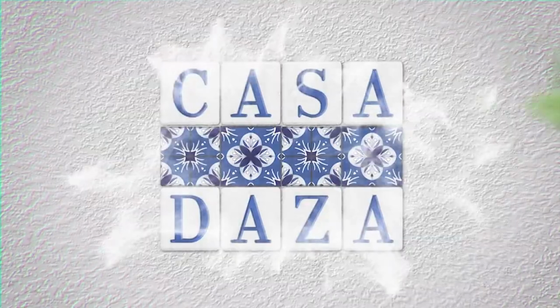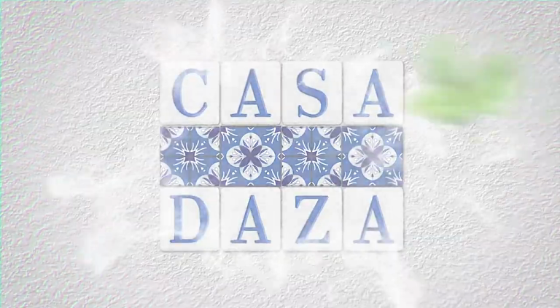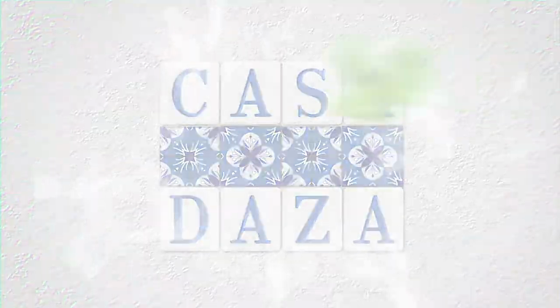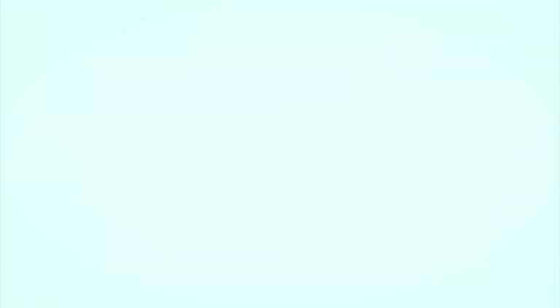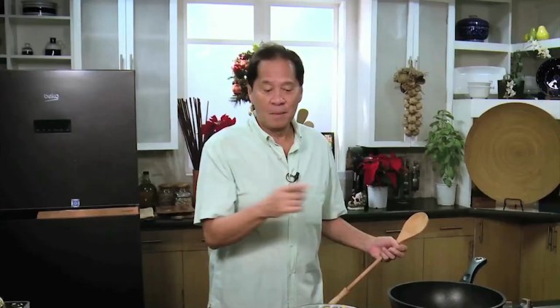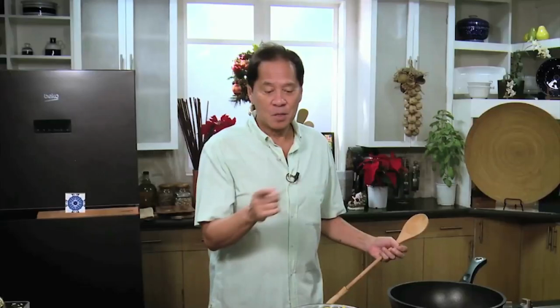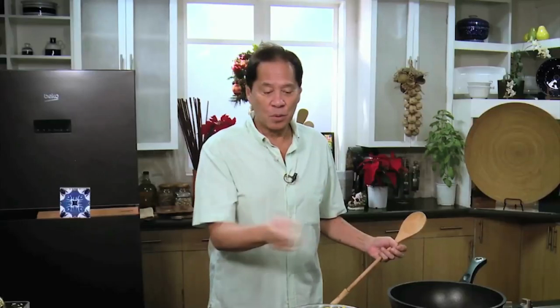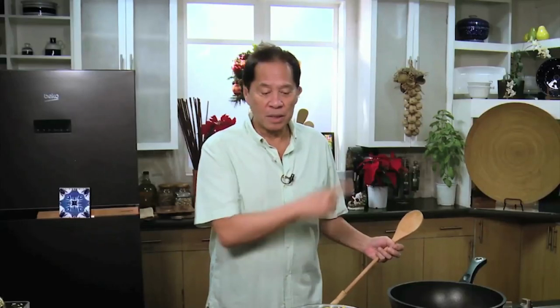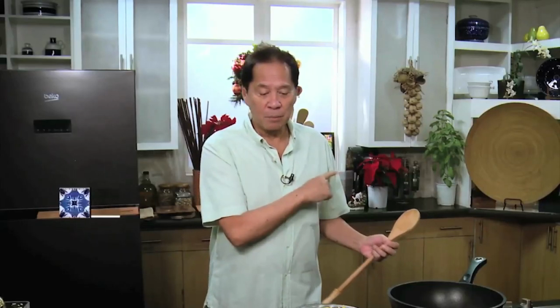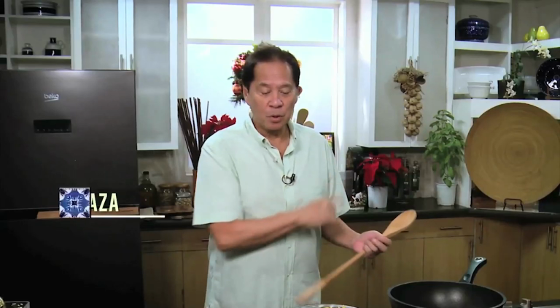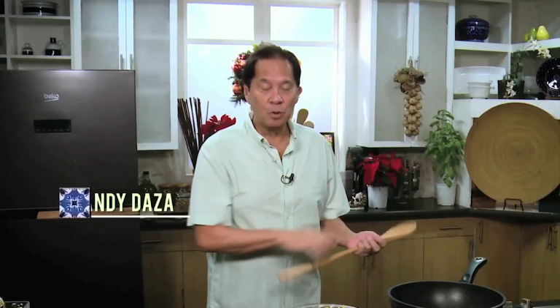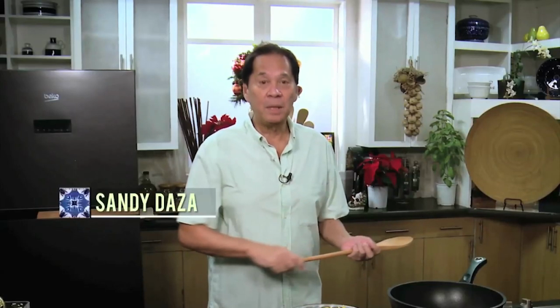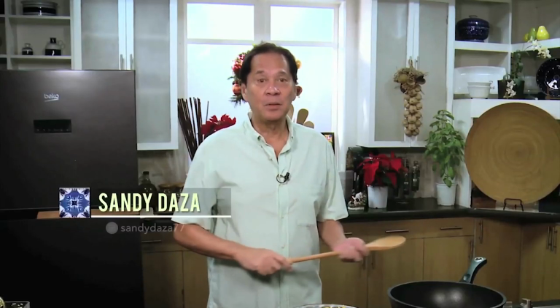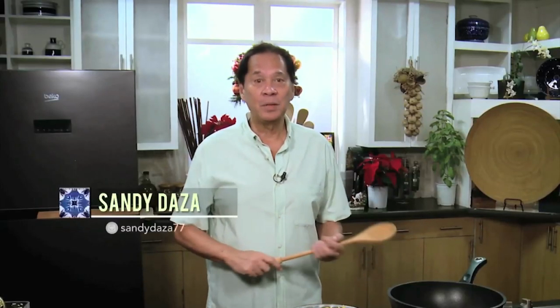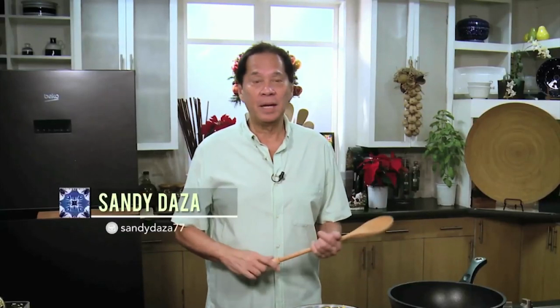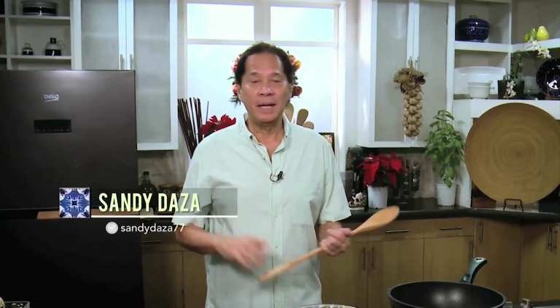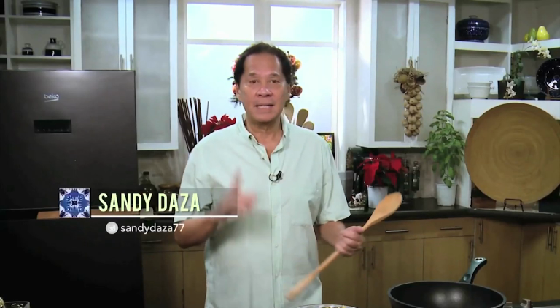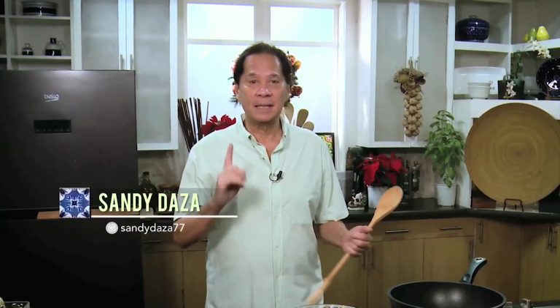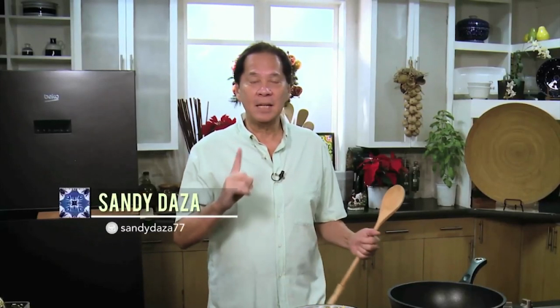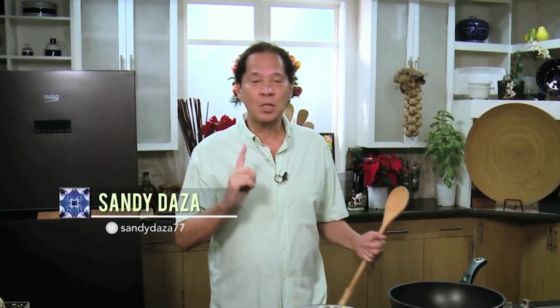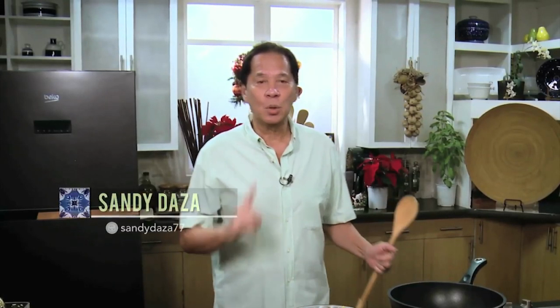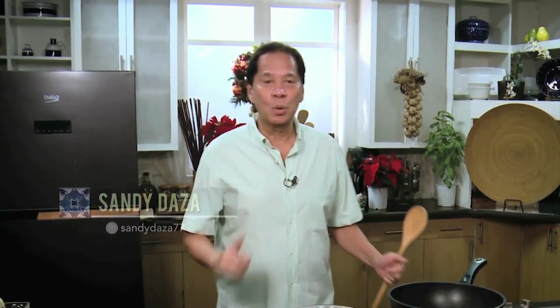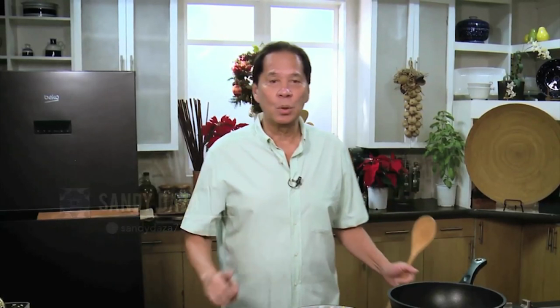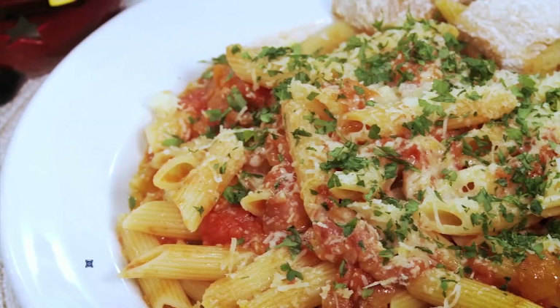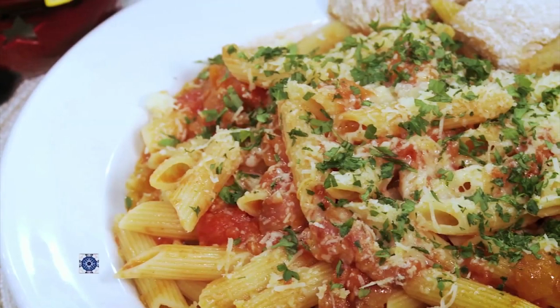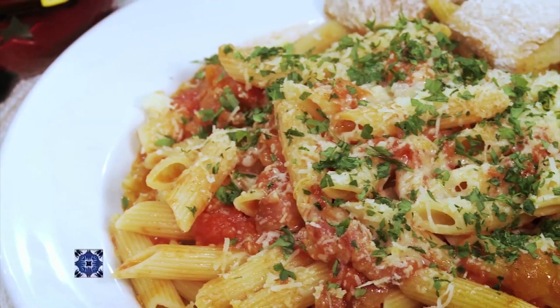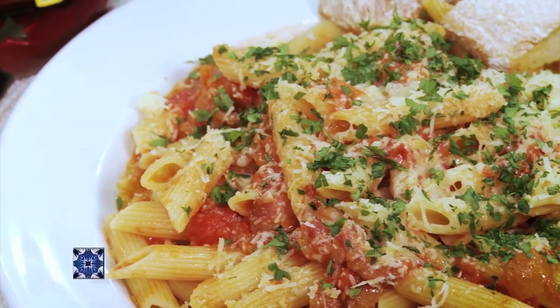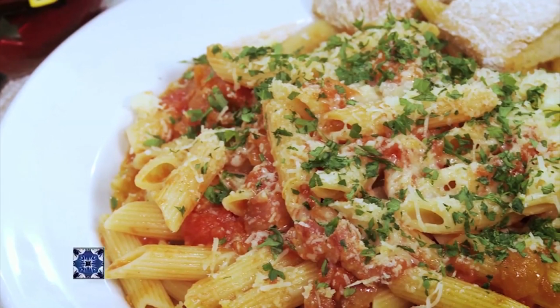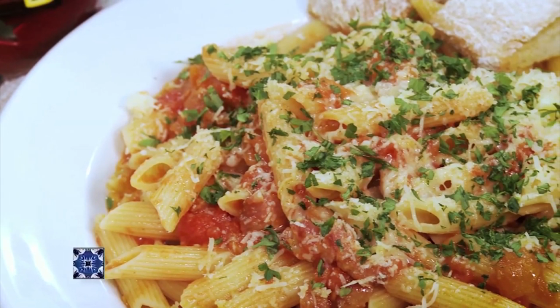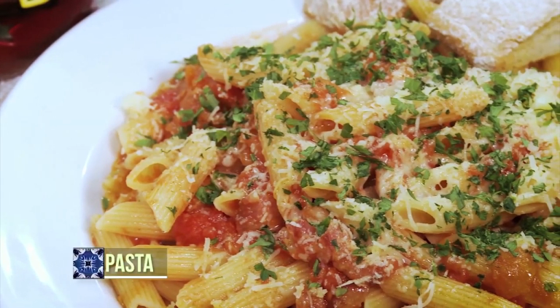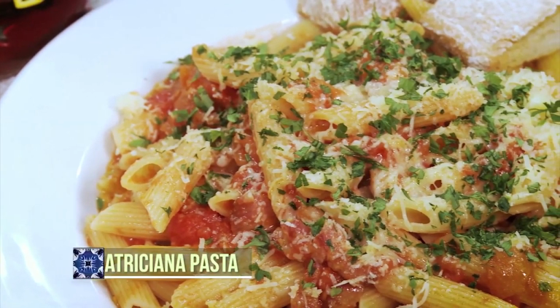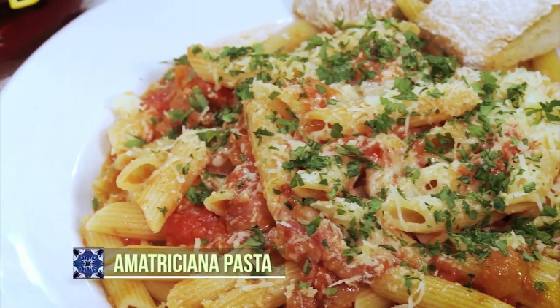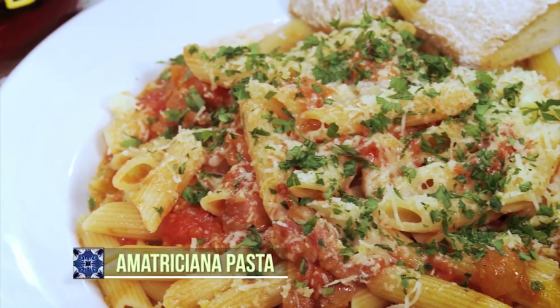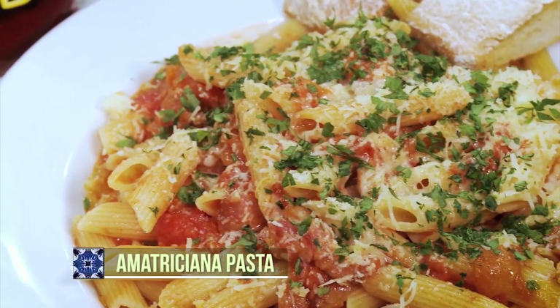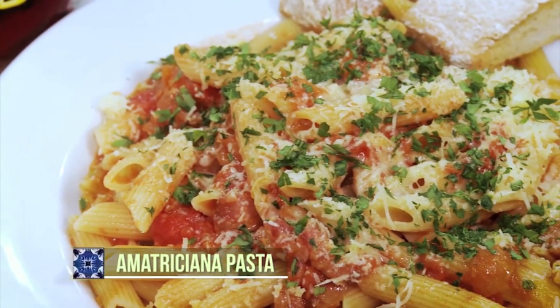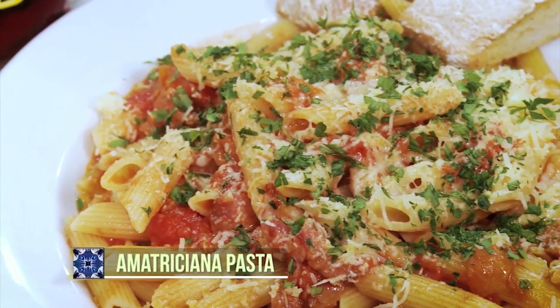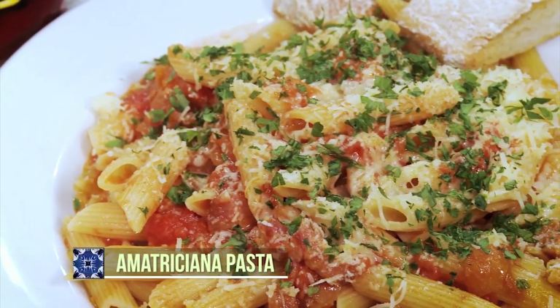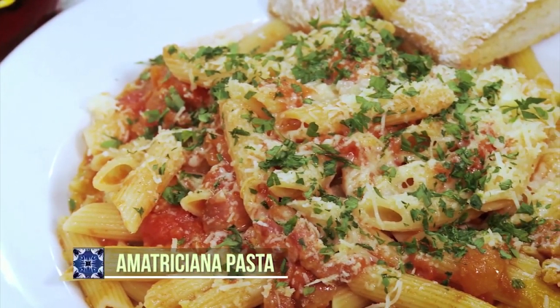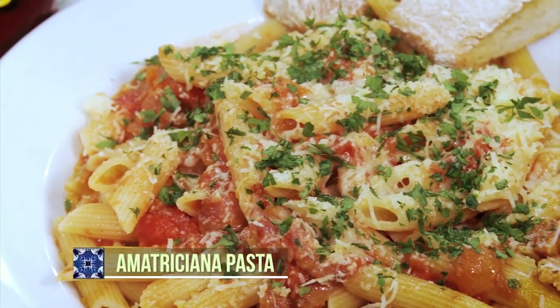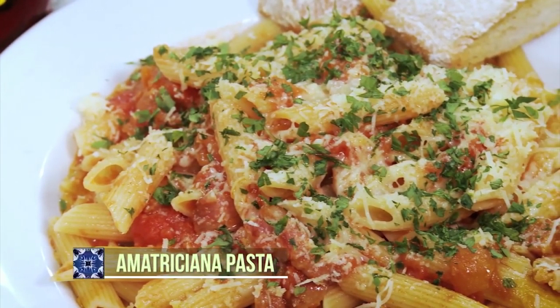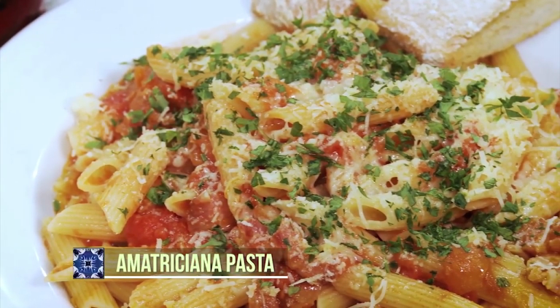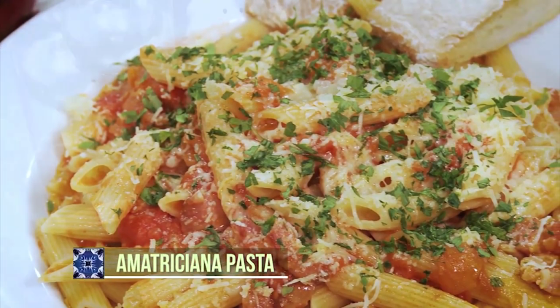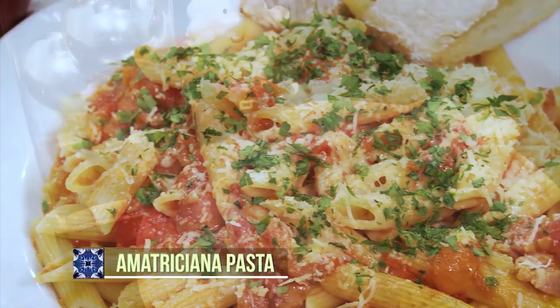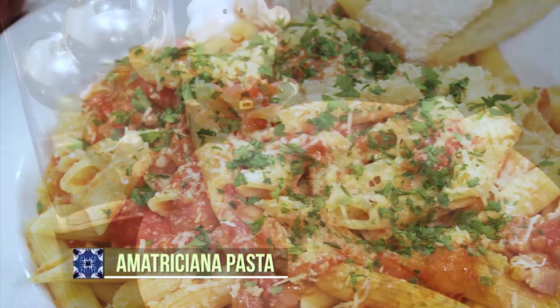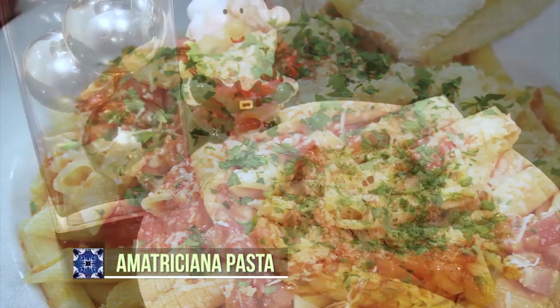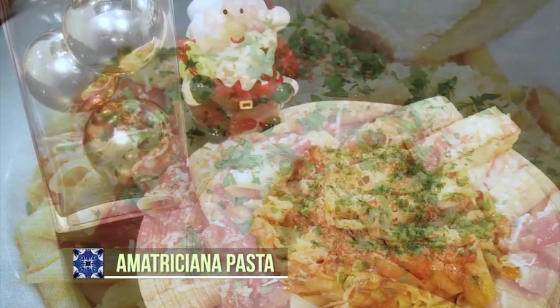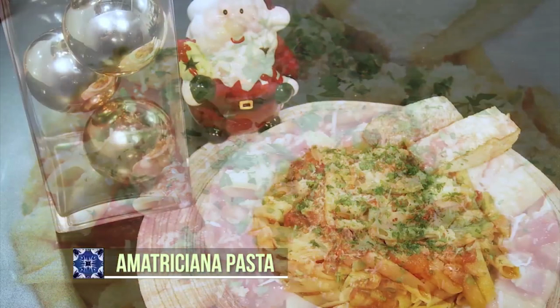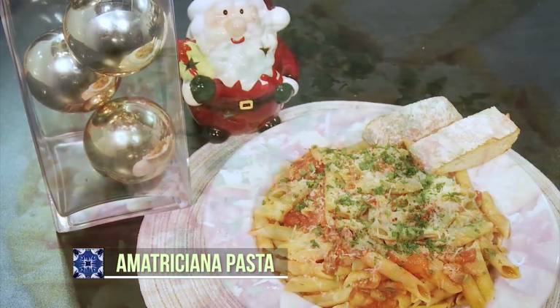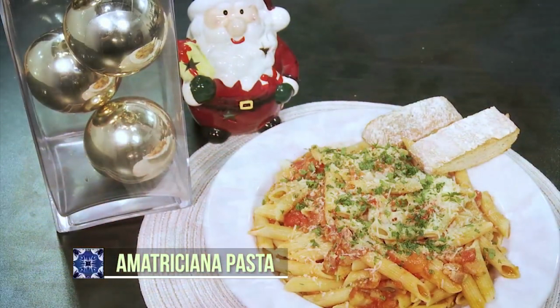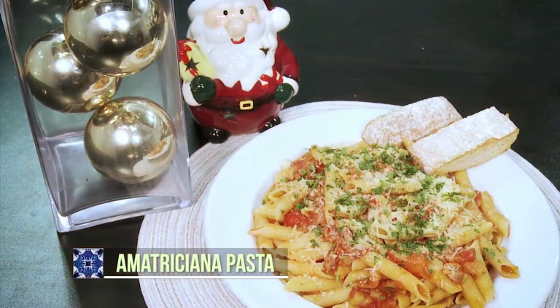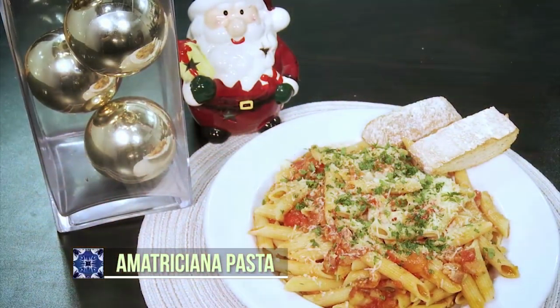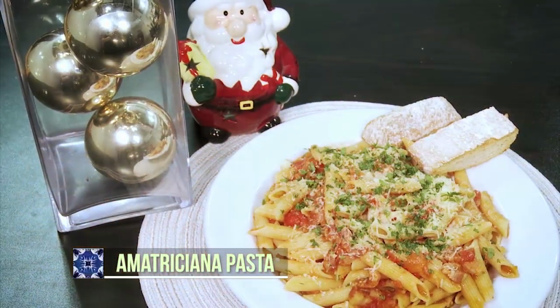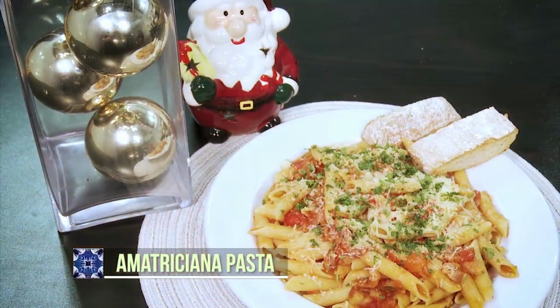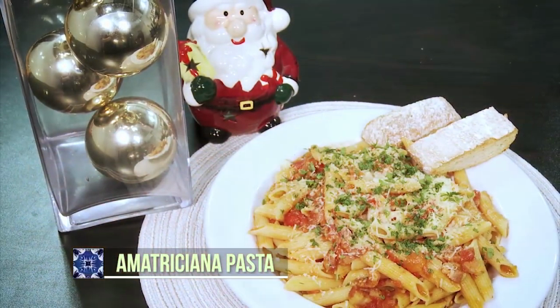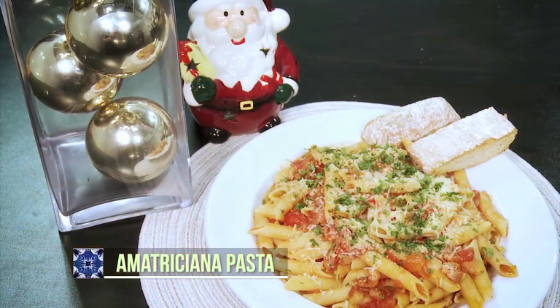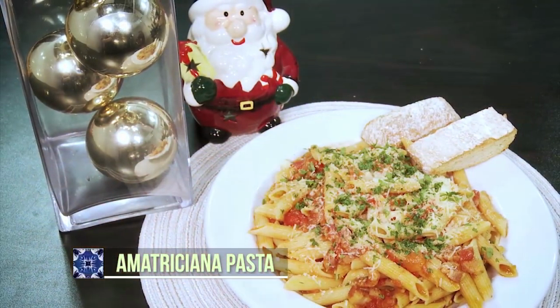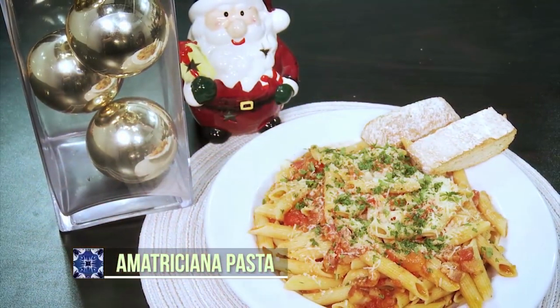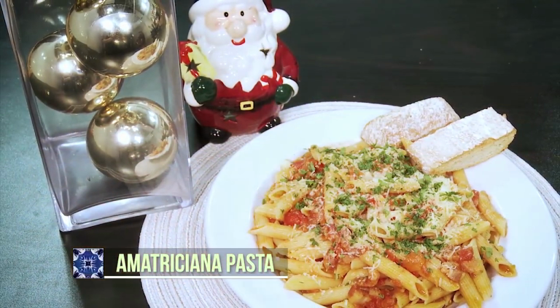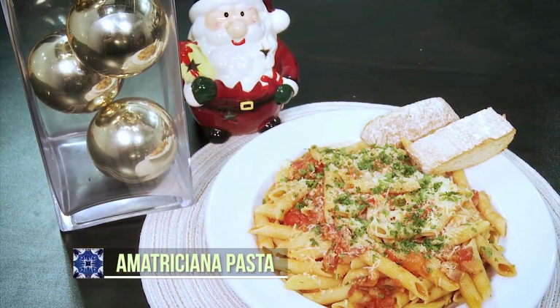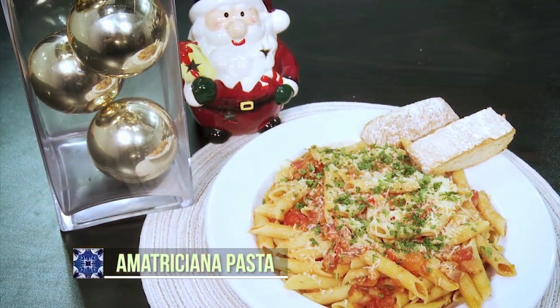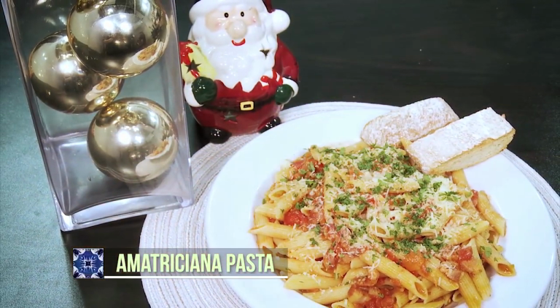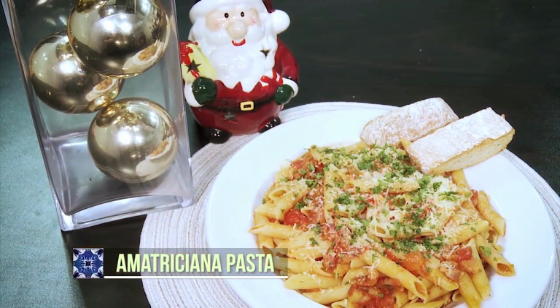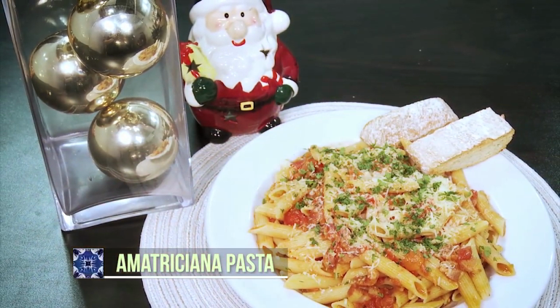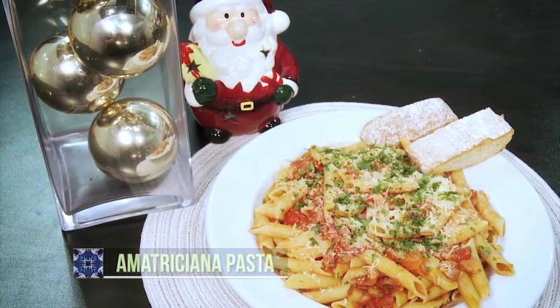What I'm going to make today is a dish called Amatriciana Pasta. To prepare this Amatriciana Pasta recipe, here are the ingredients you will need.